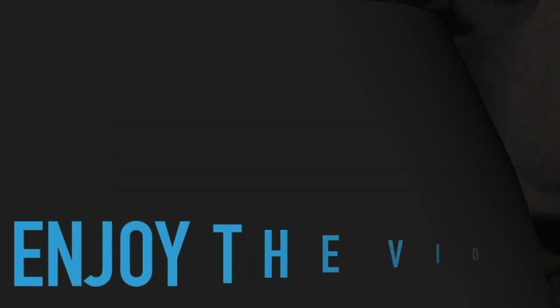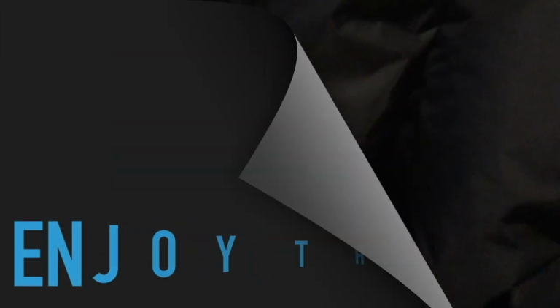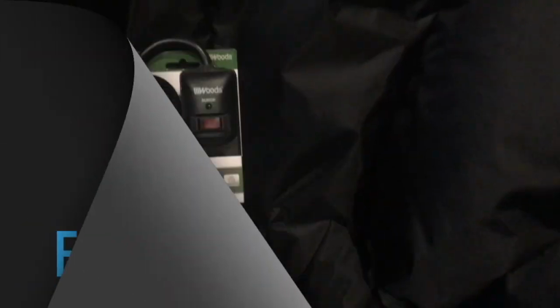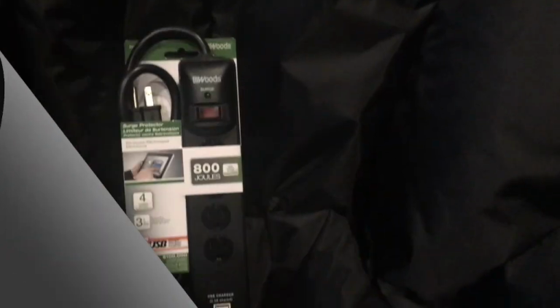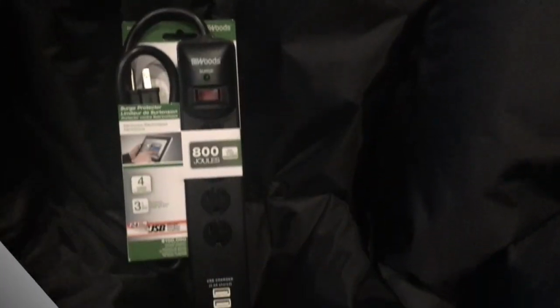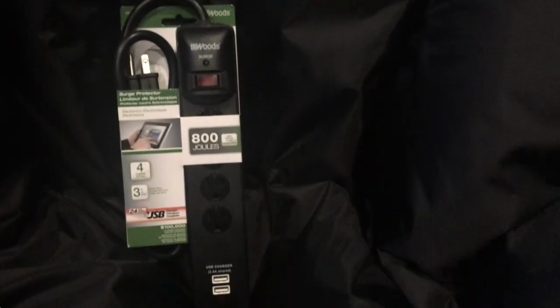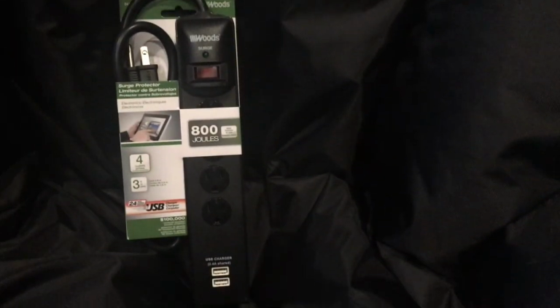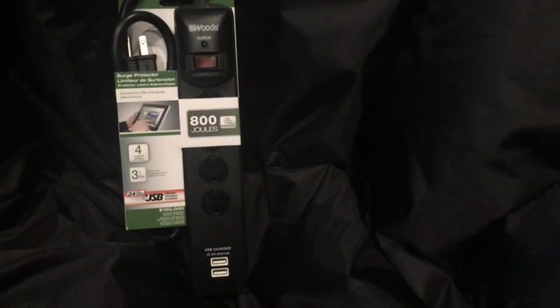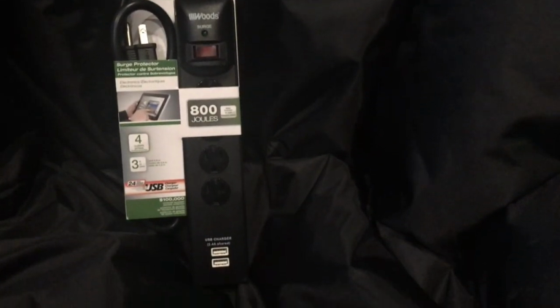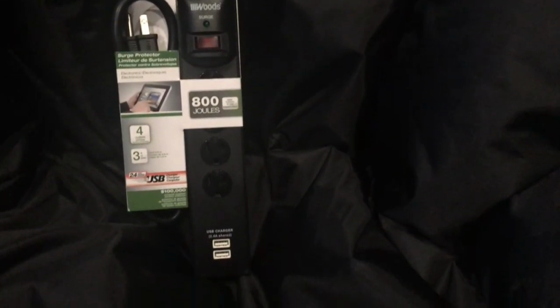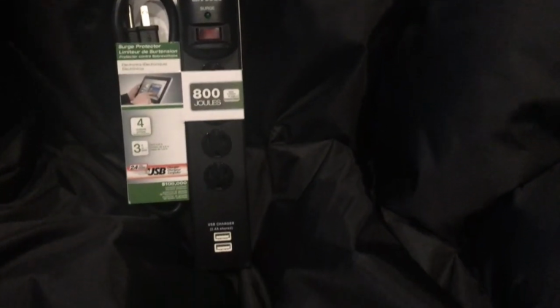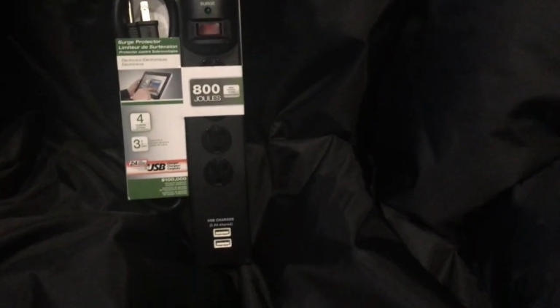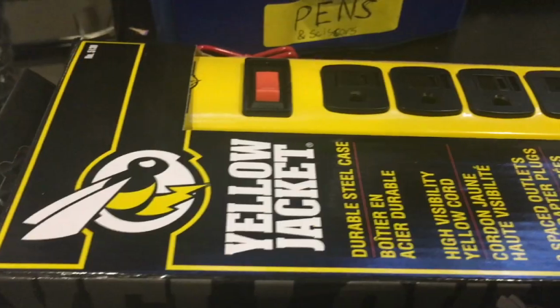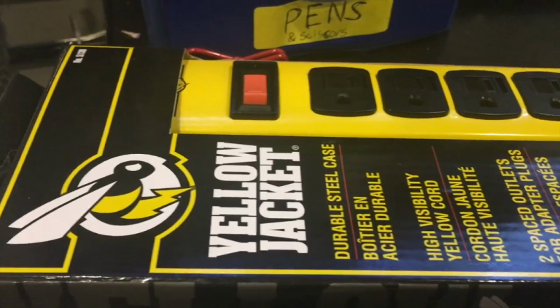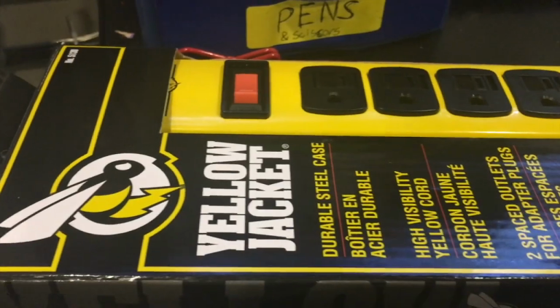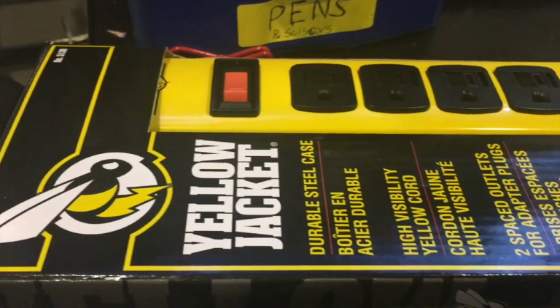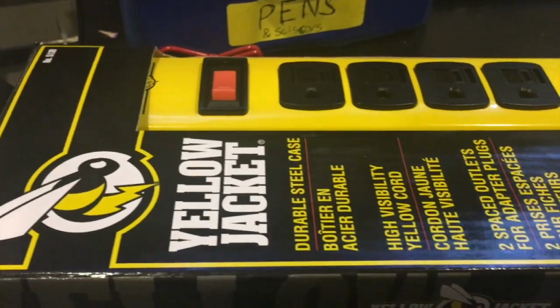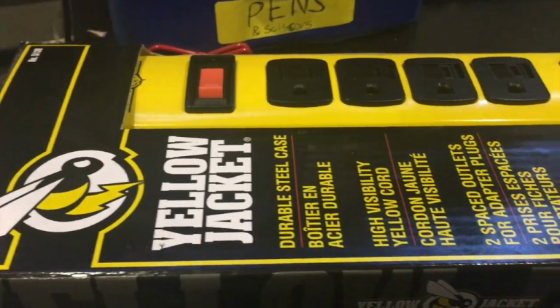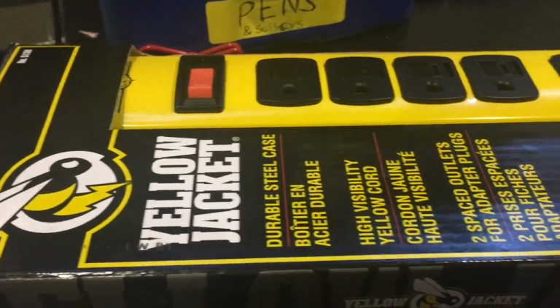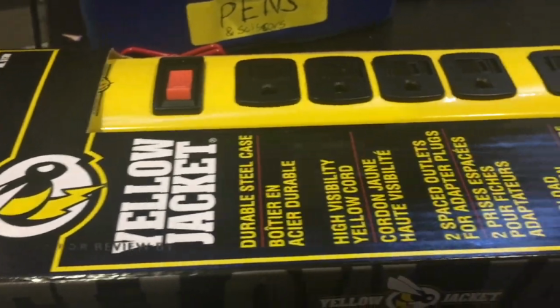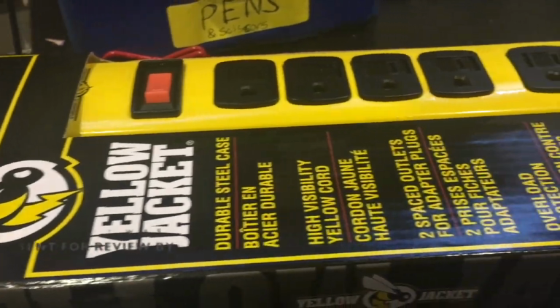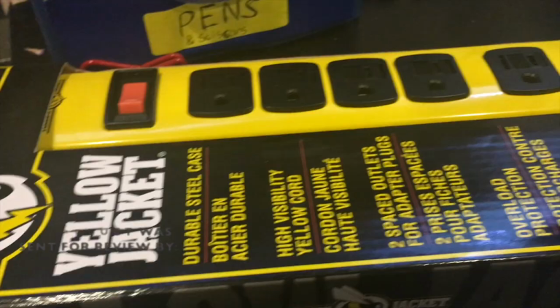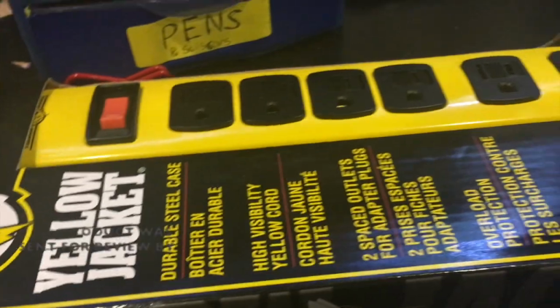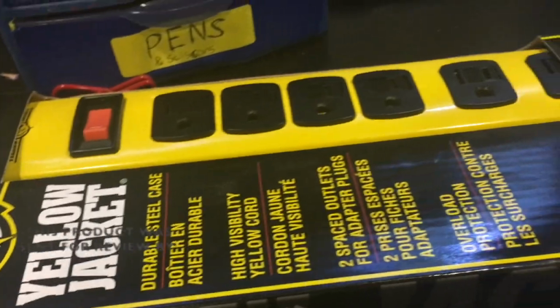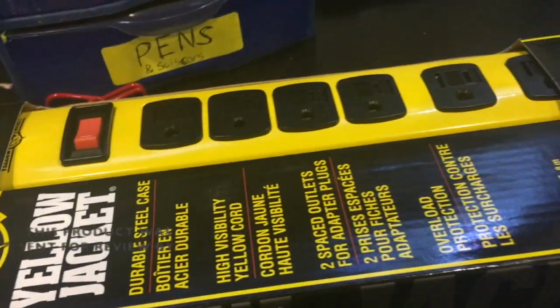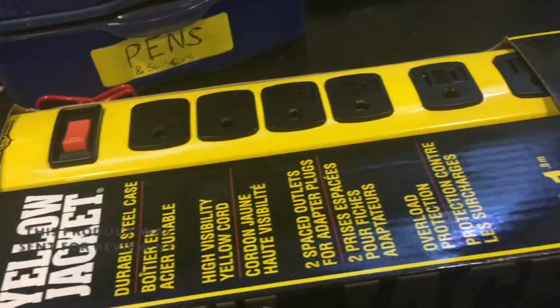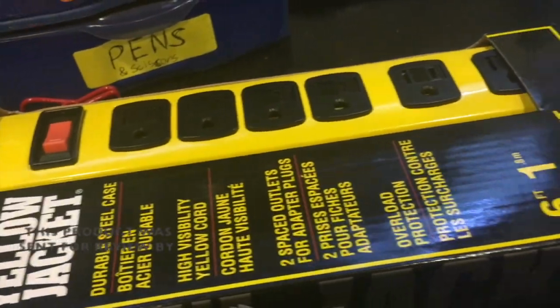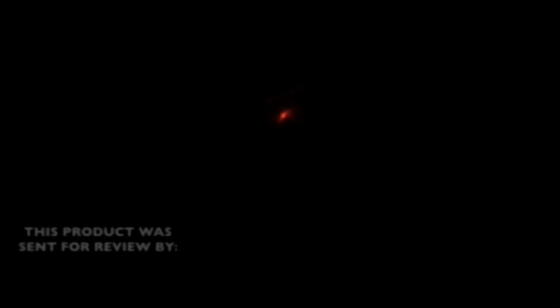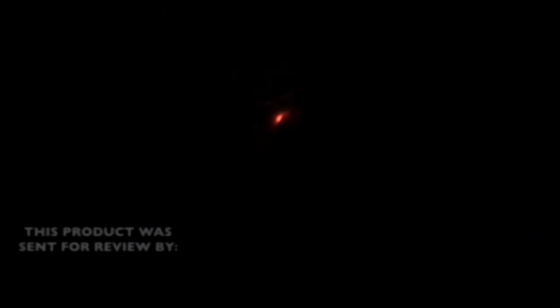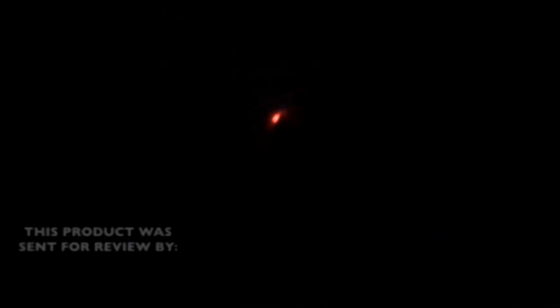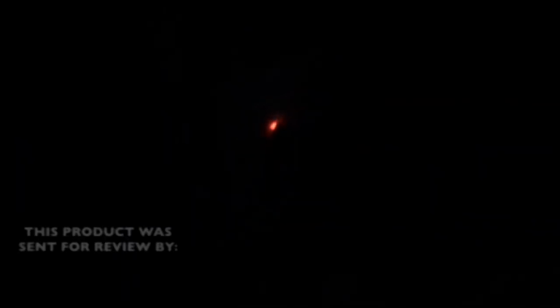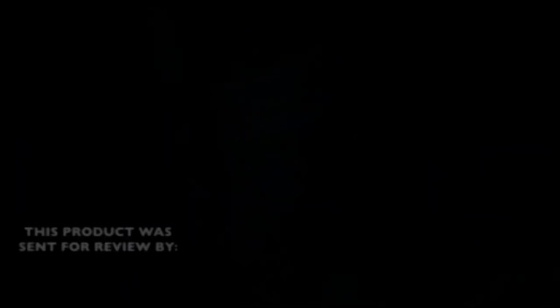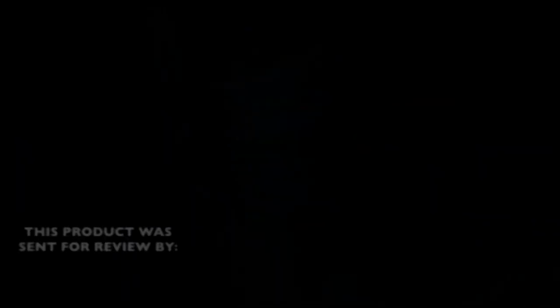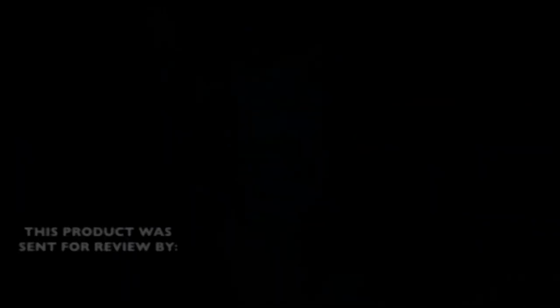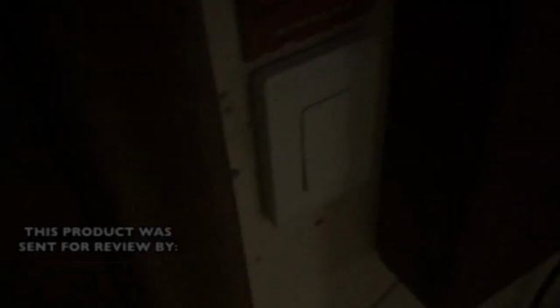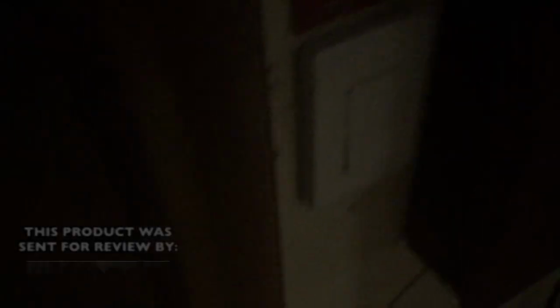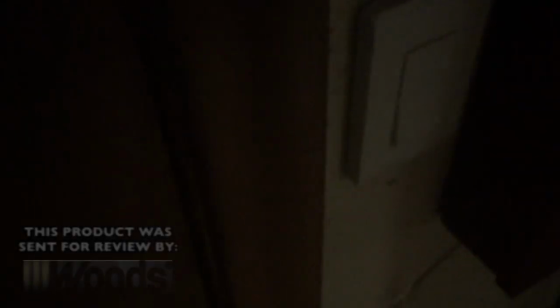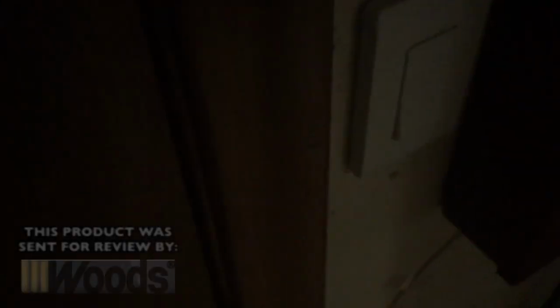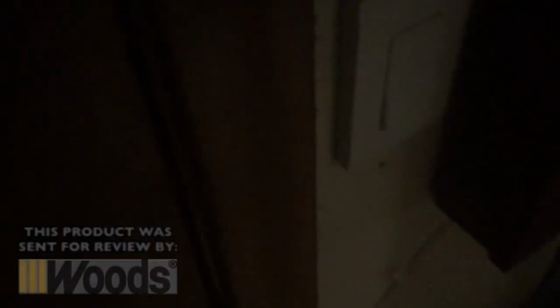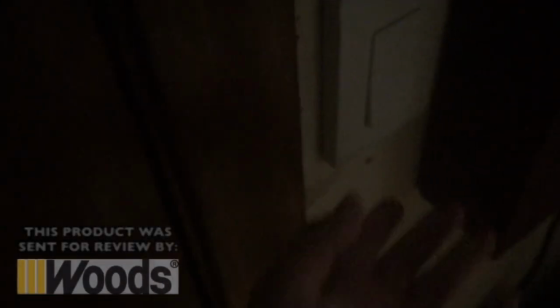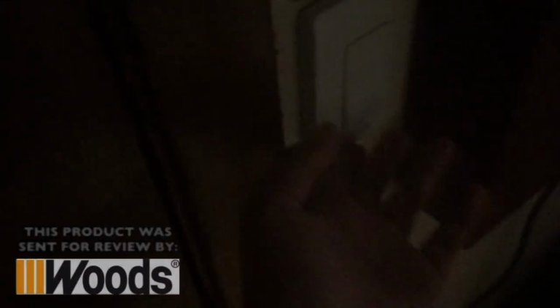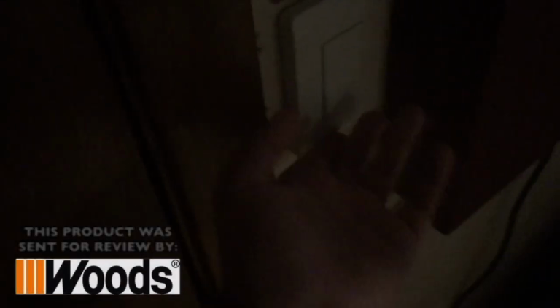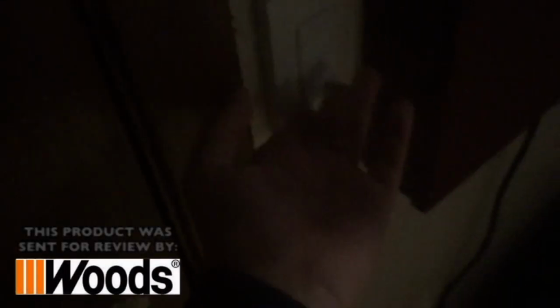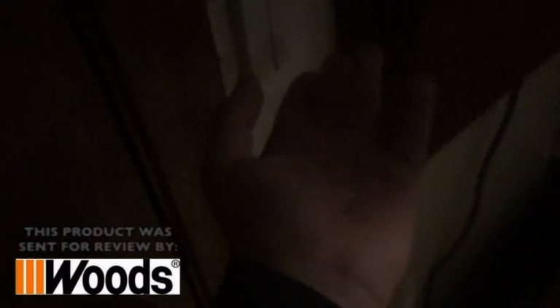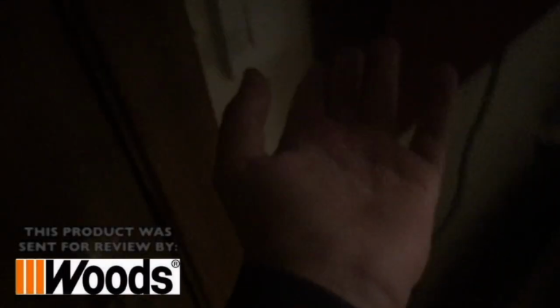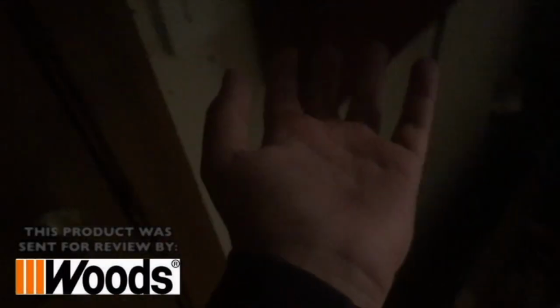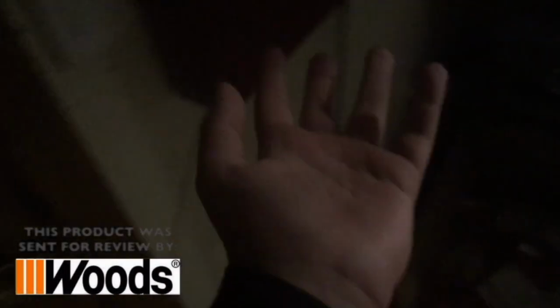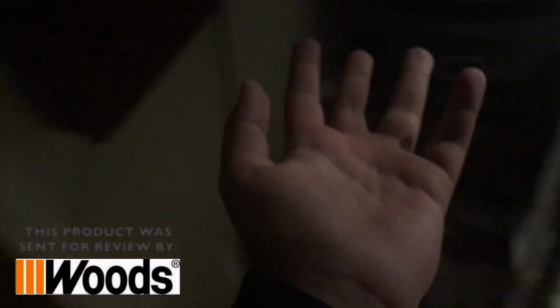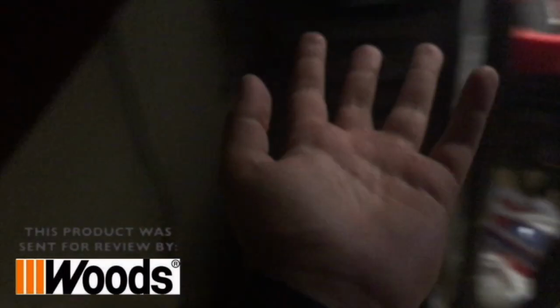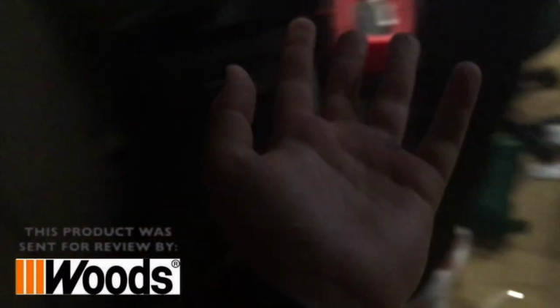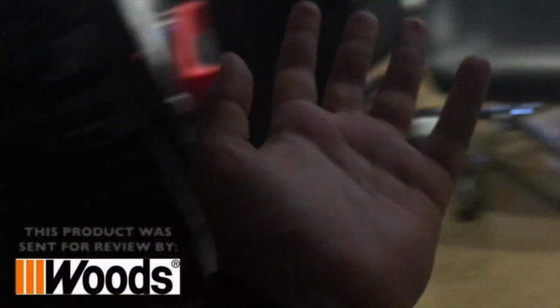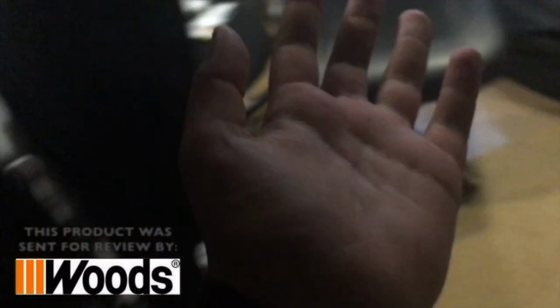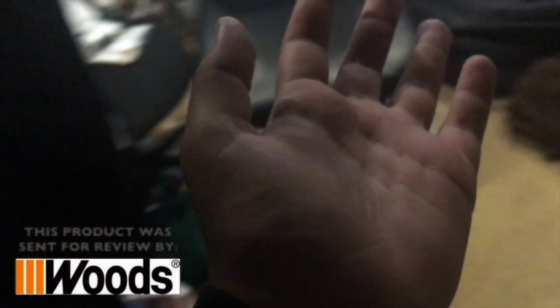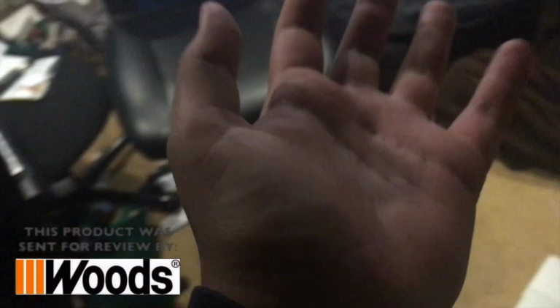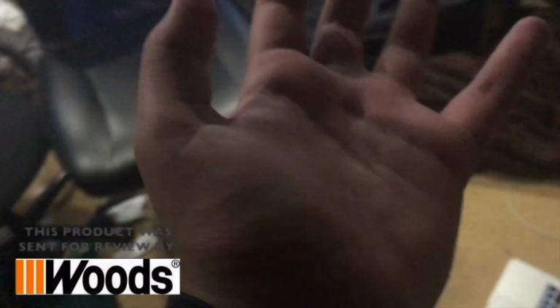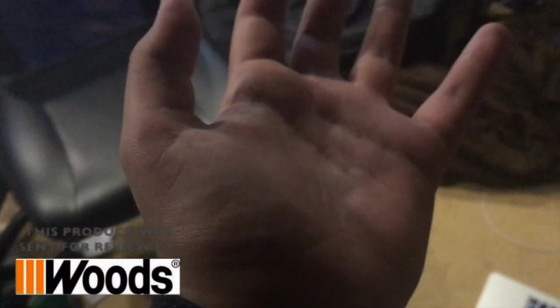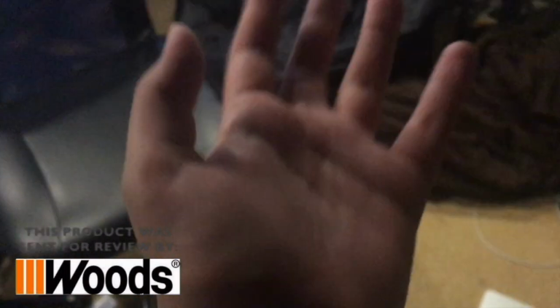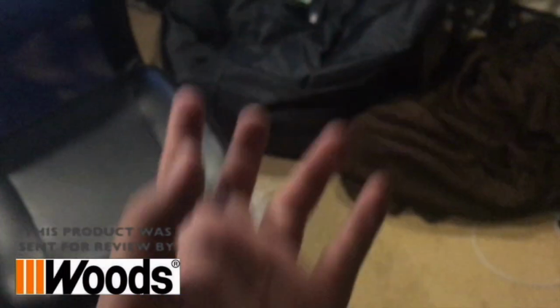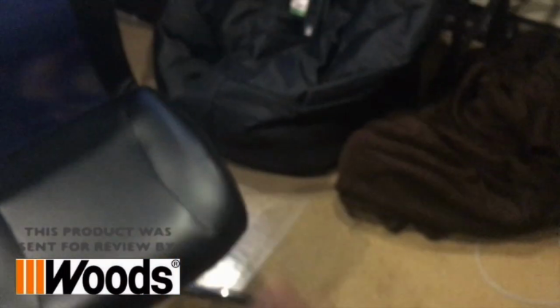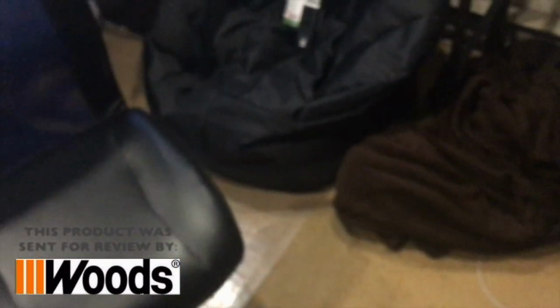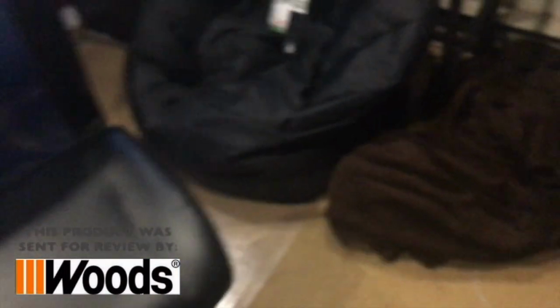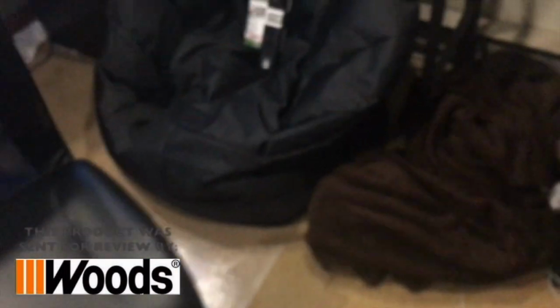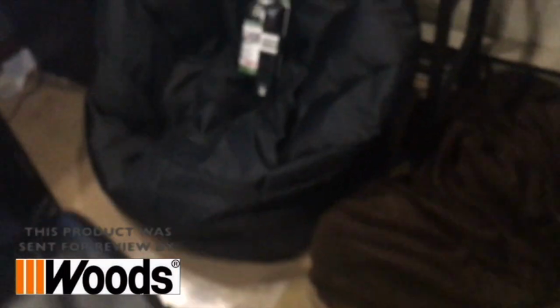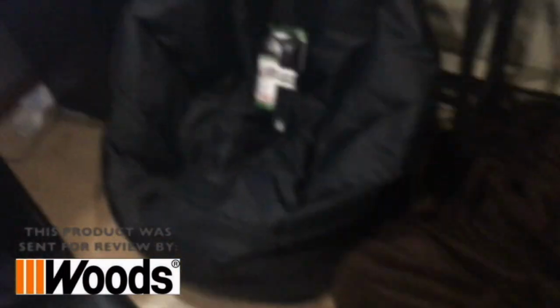This is Aaron Productions here. Today we're going to be doing a review of new things that I got from Woods Electrical Club.